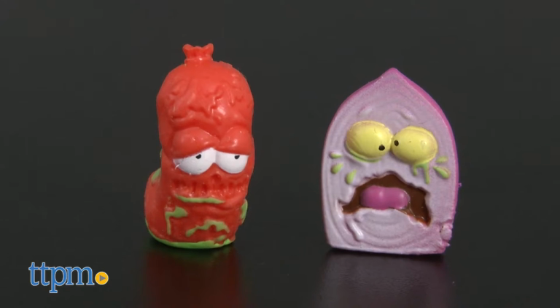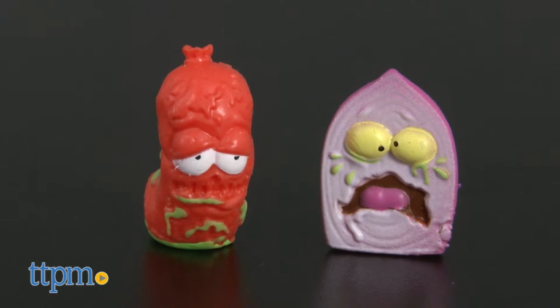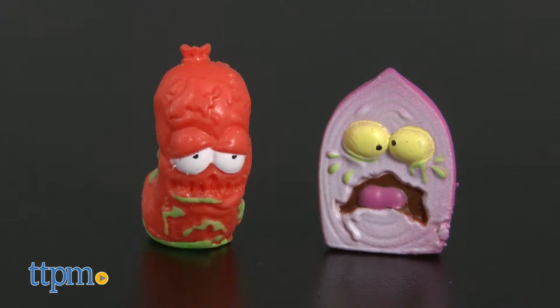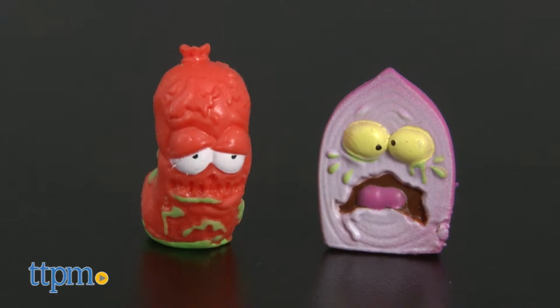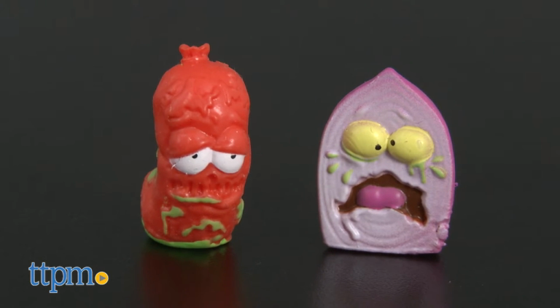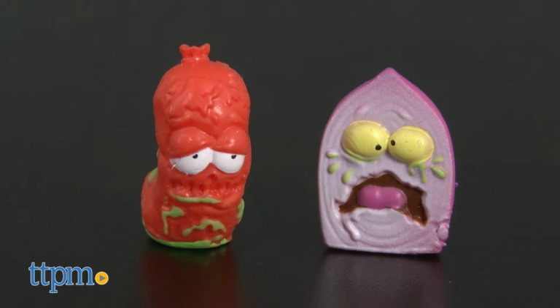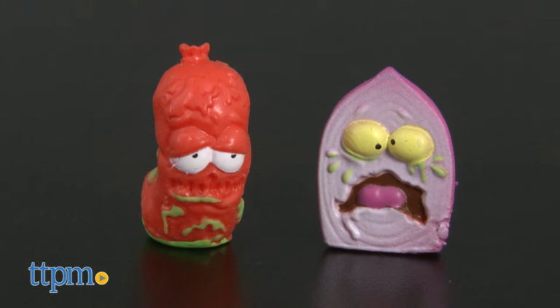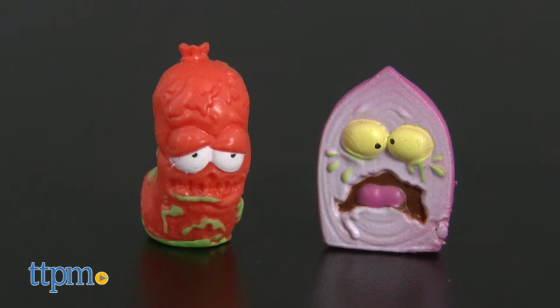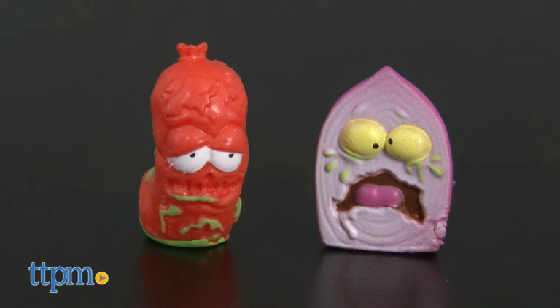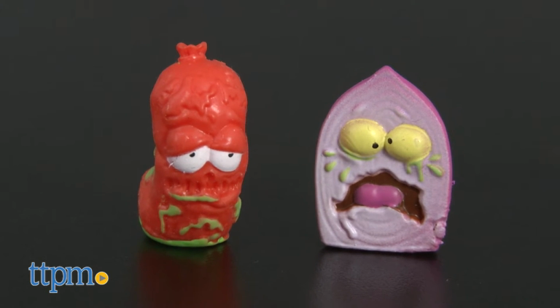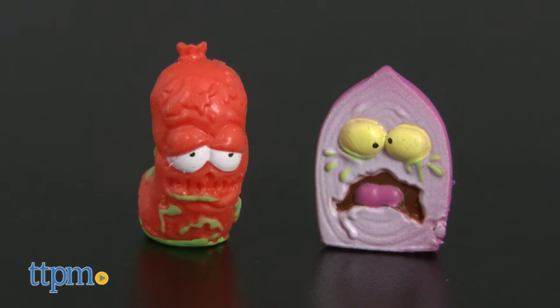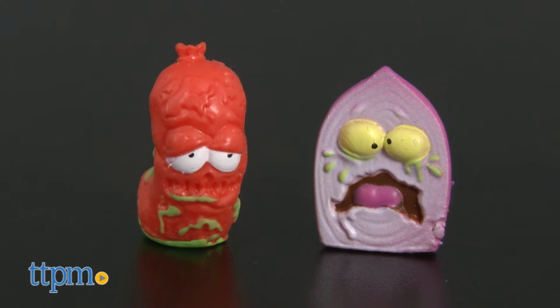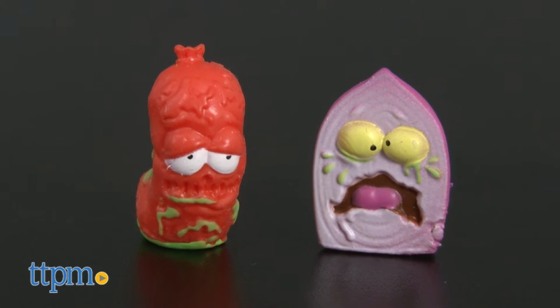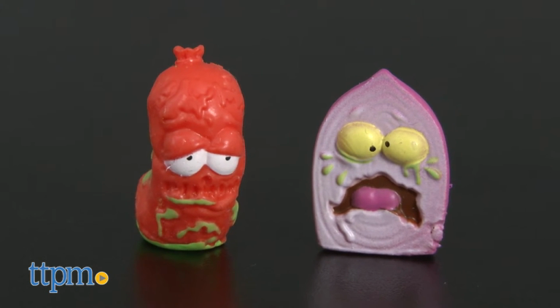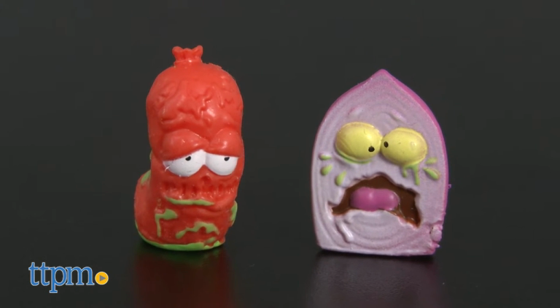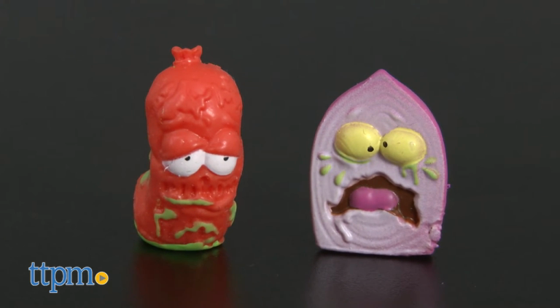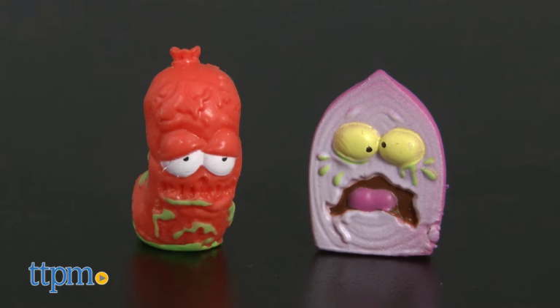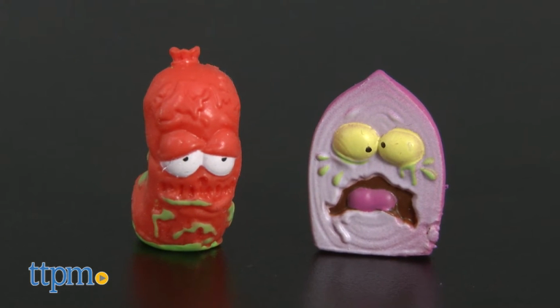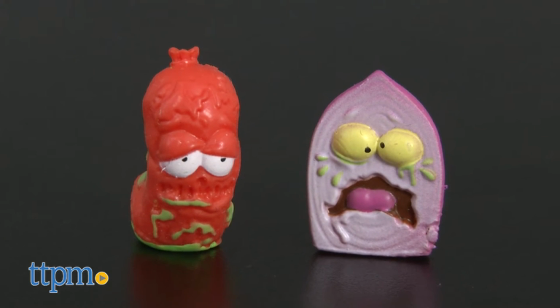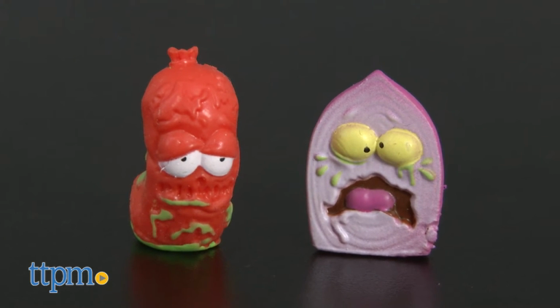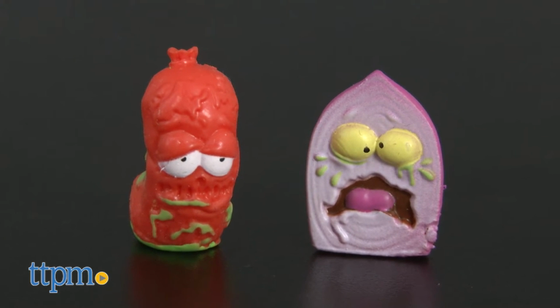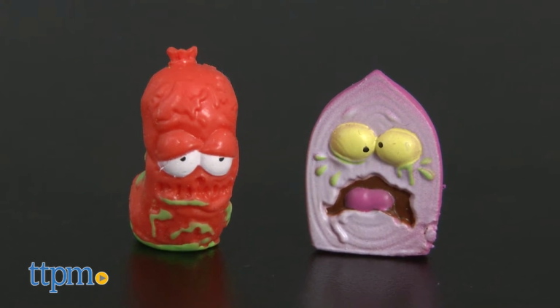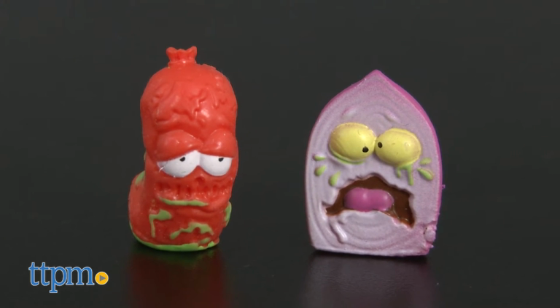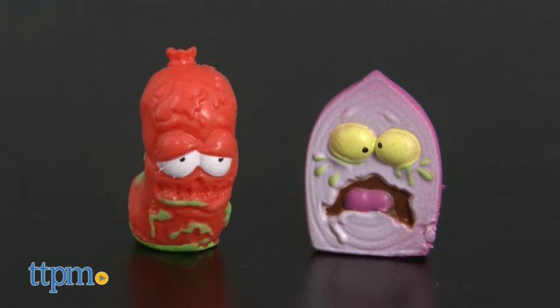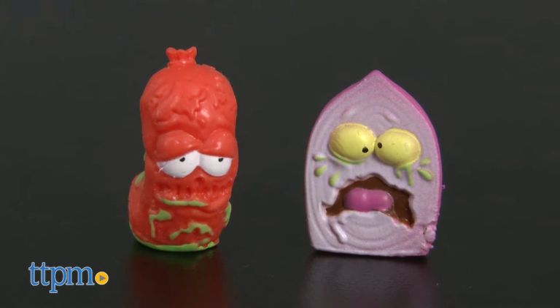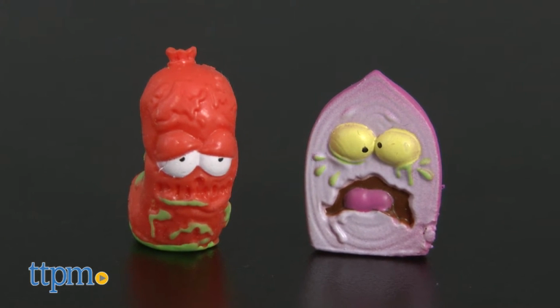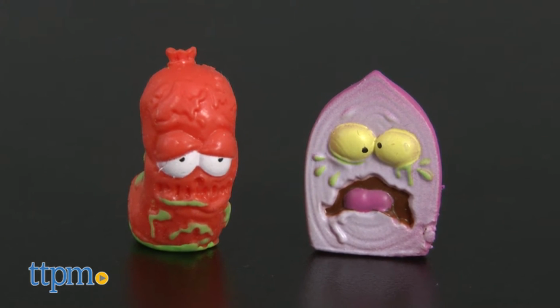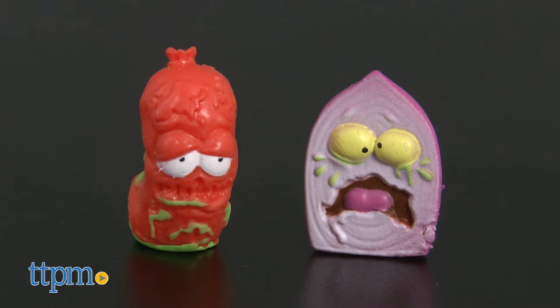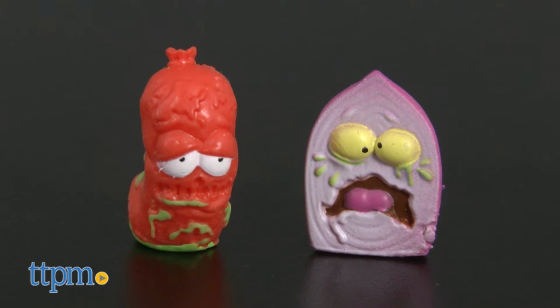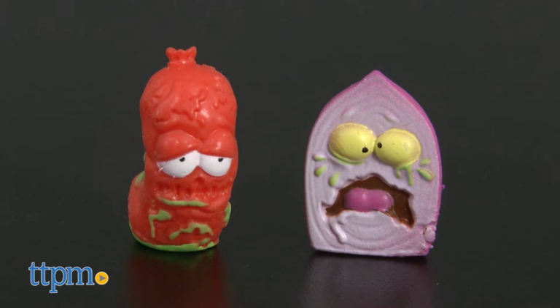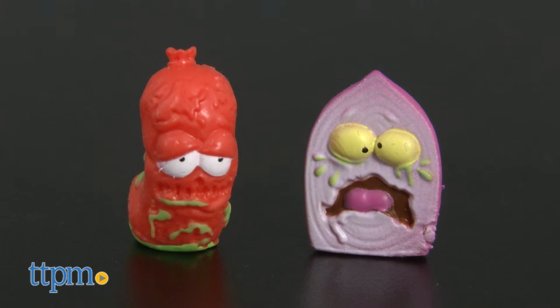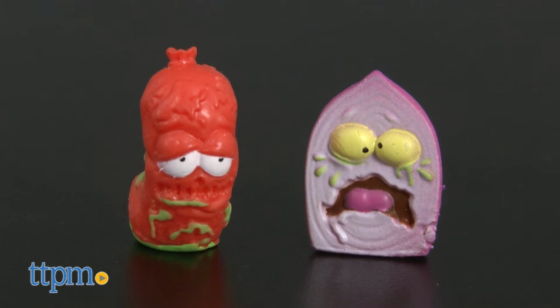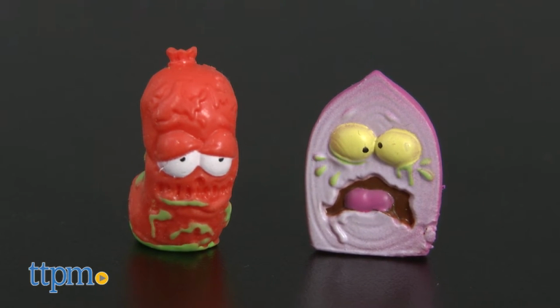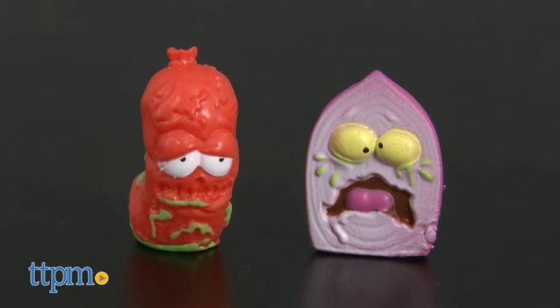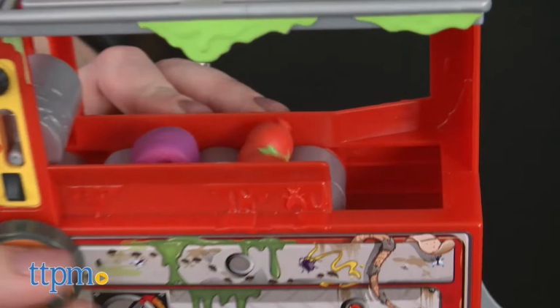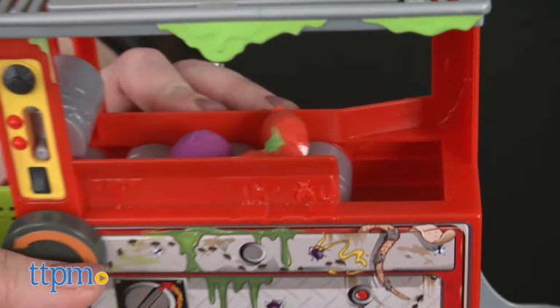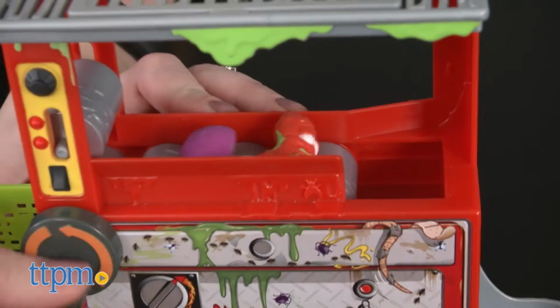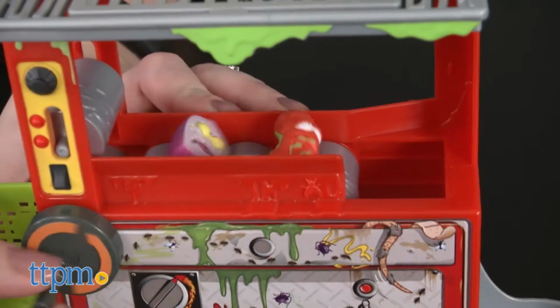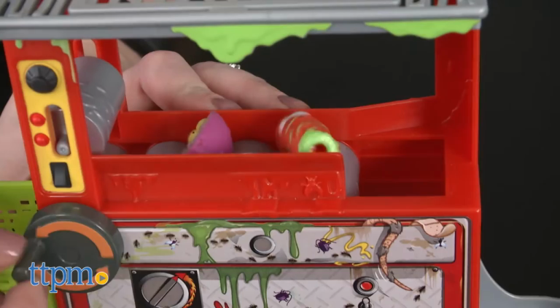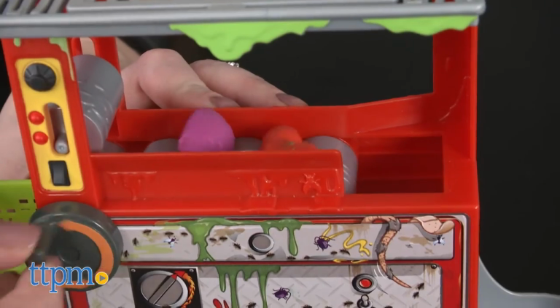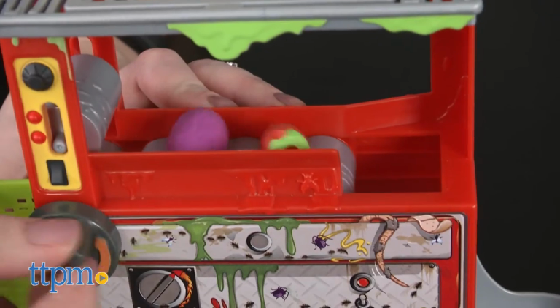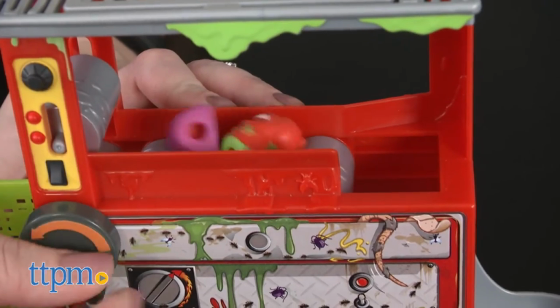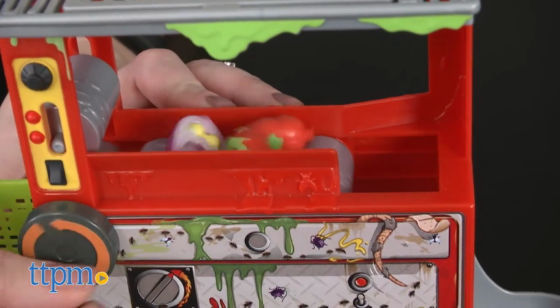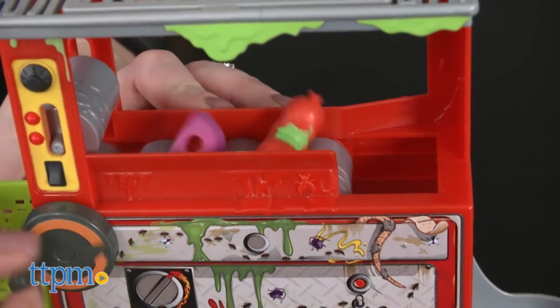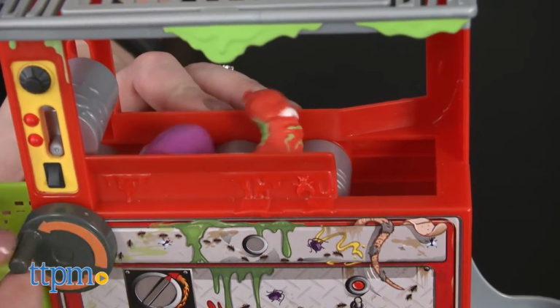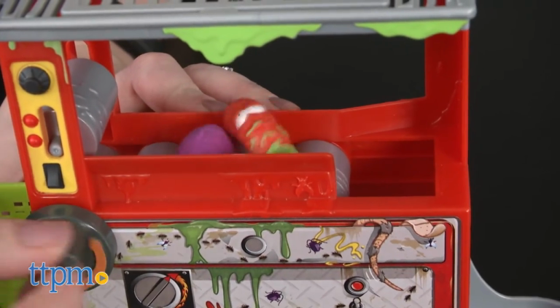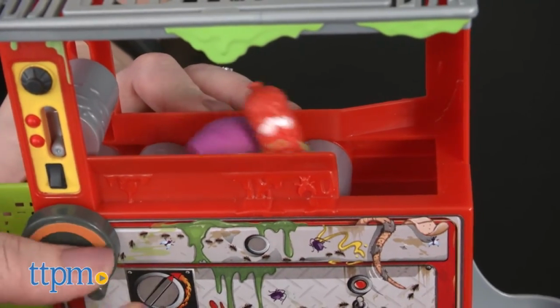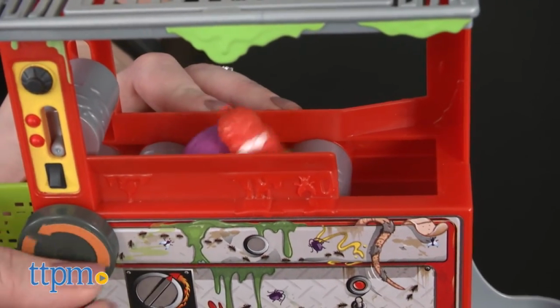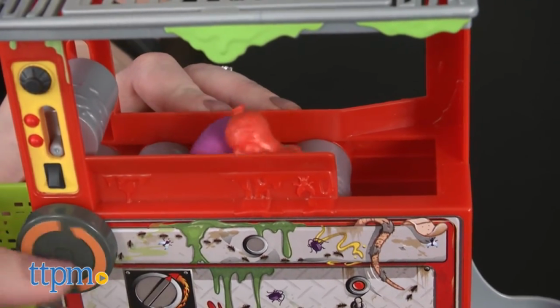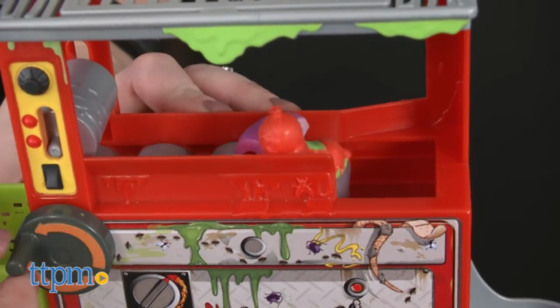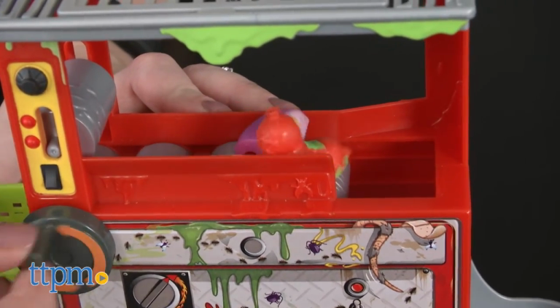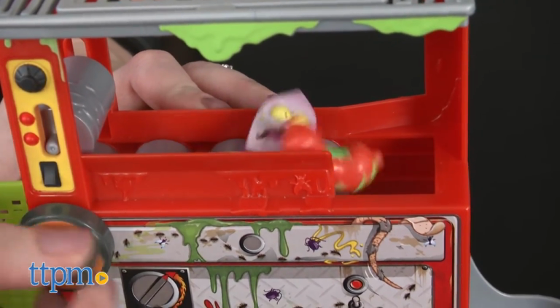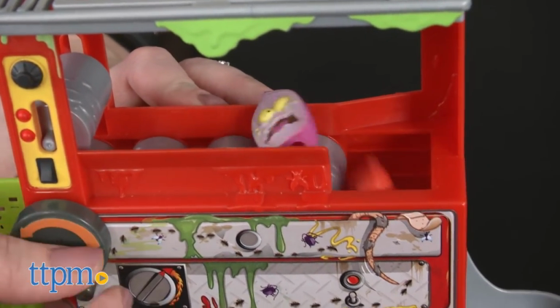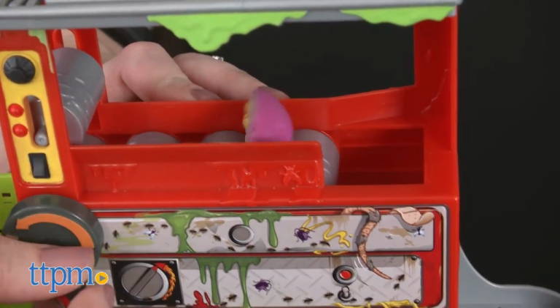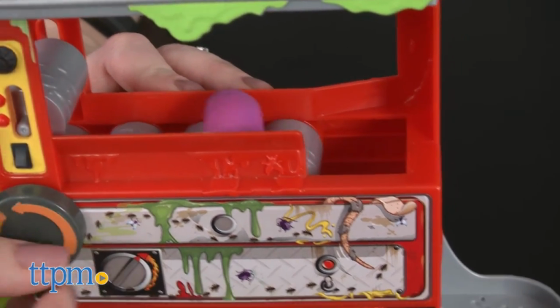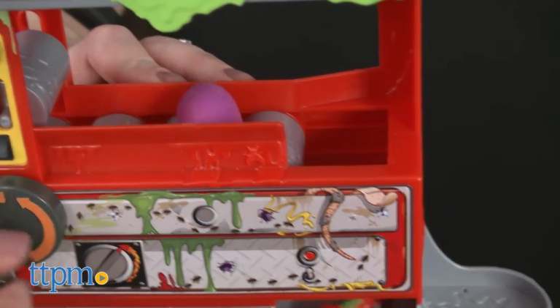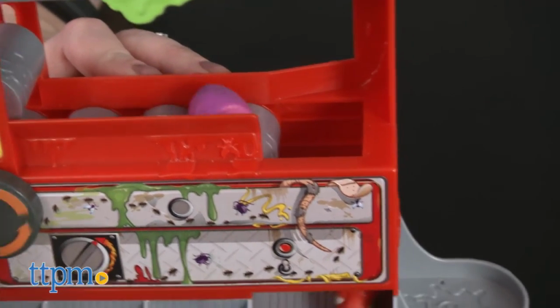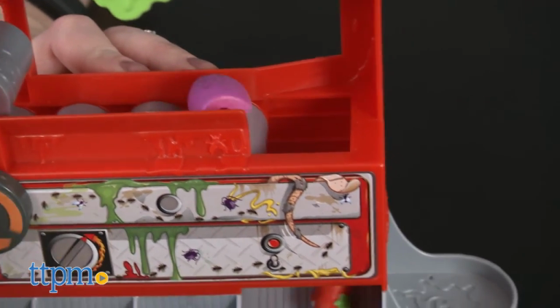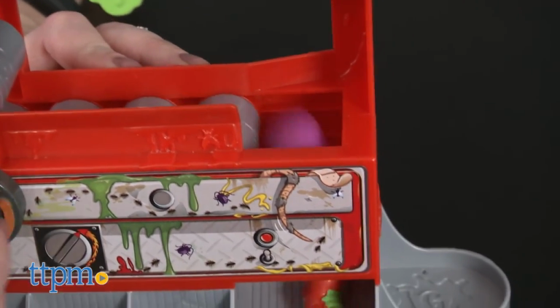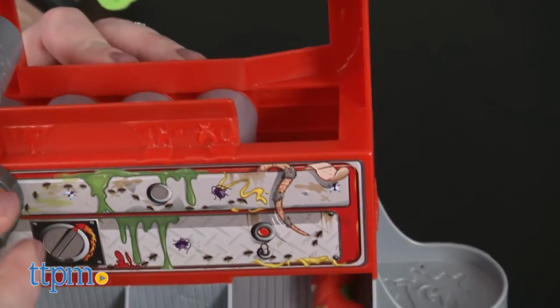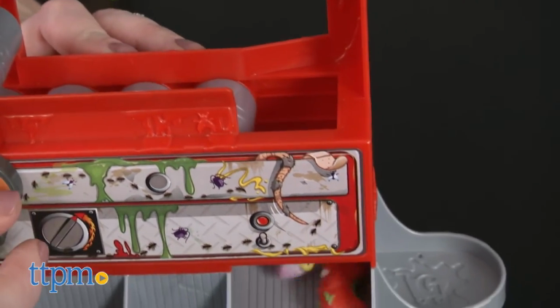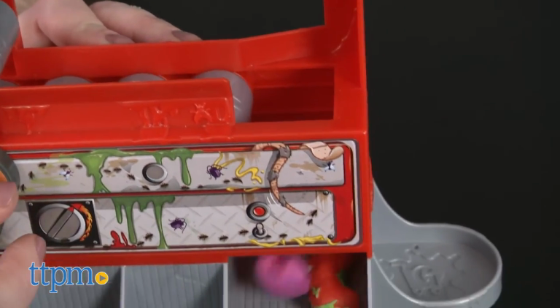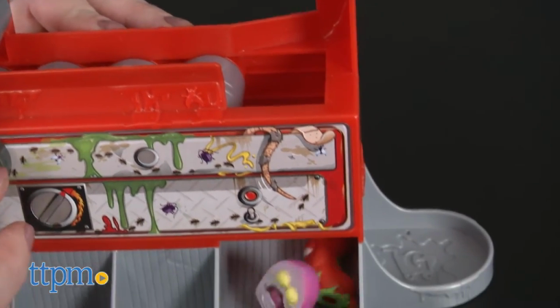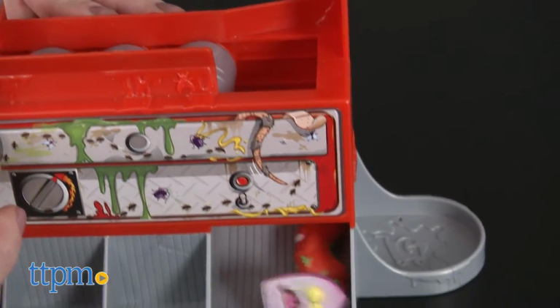This is part of Moose Toys' mini collectible line called The Grocery Gang, and it's all about food and other grocery items that have gone rotten.